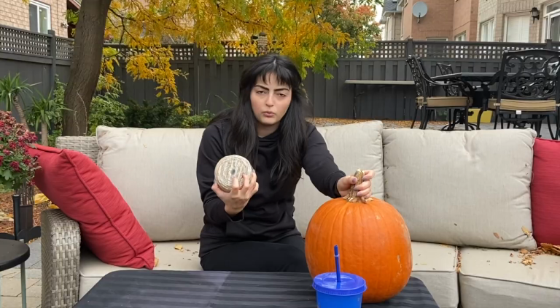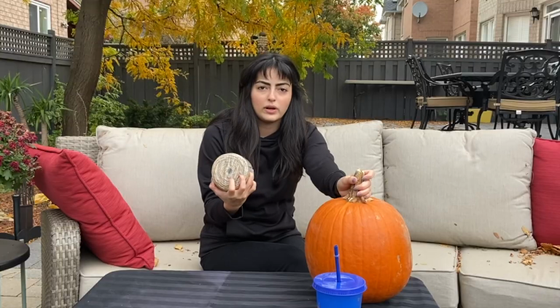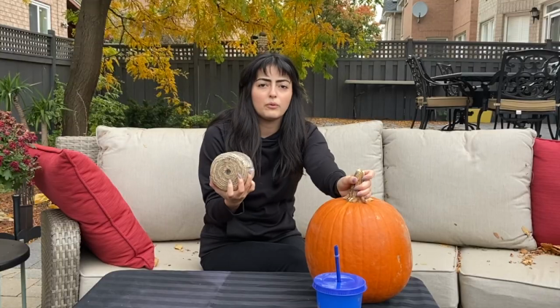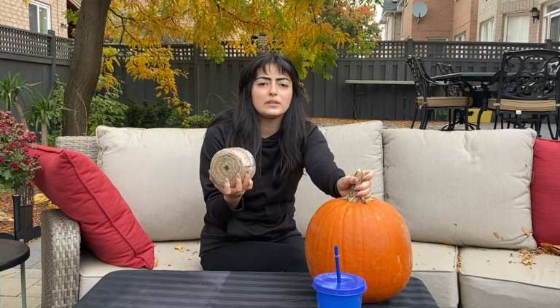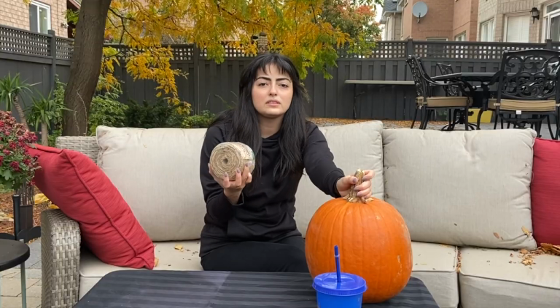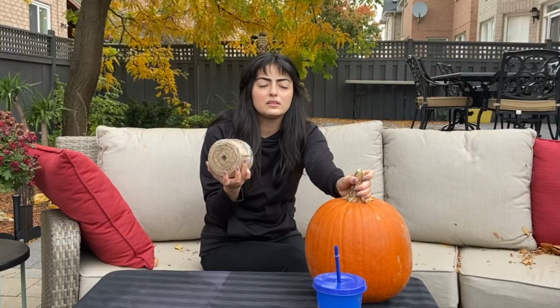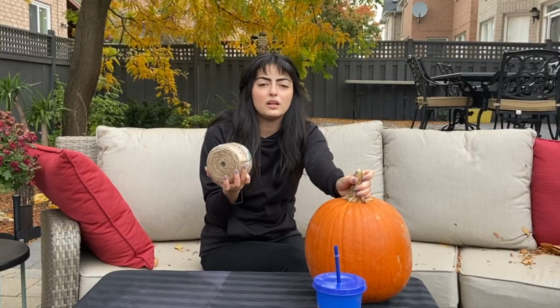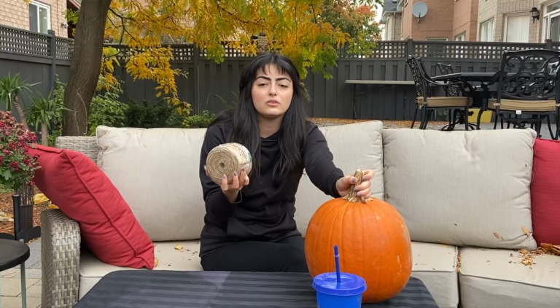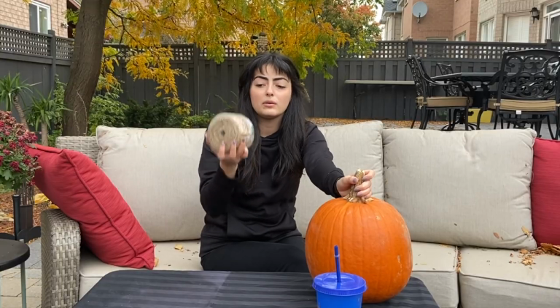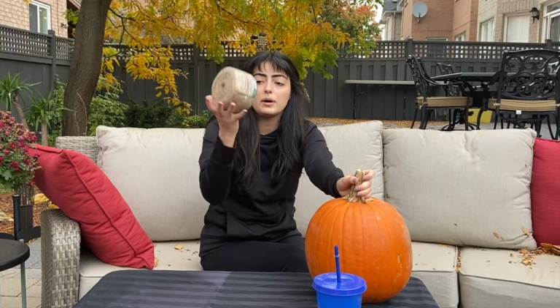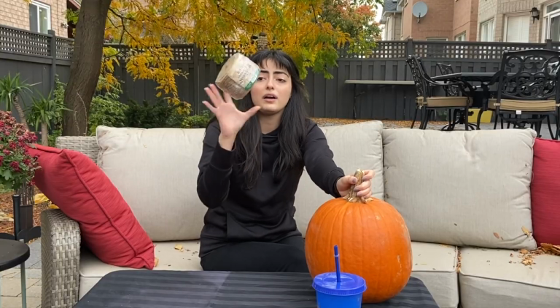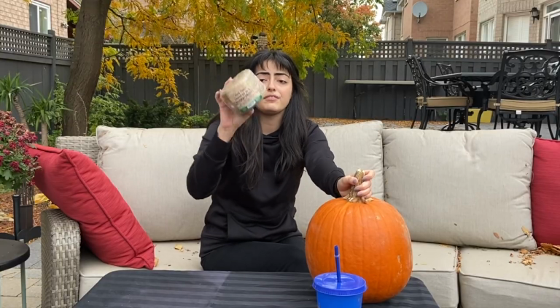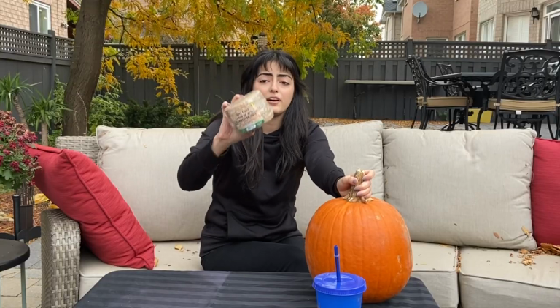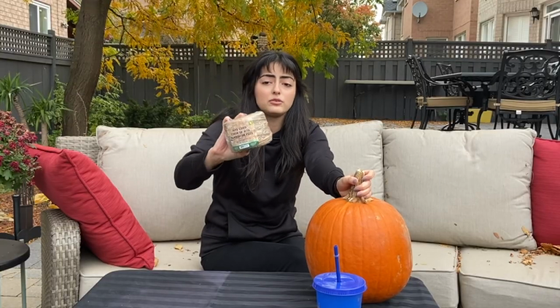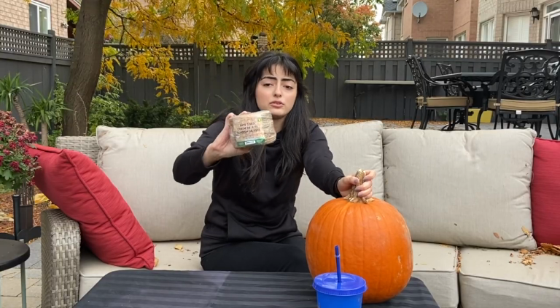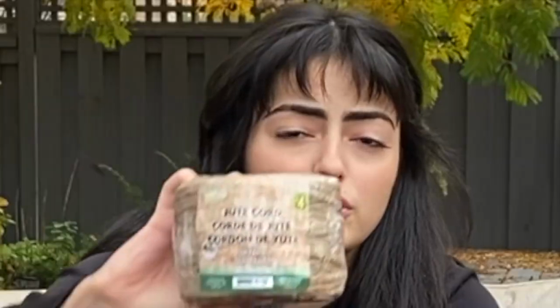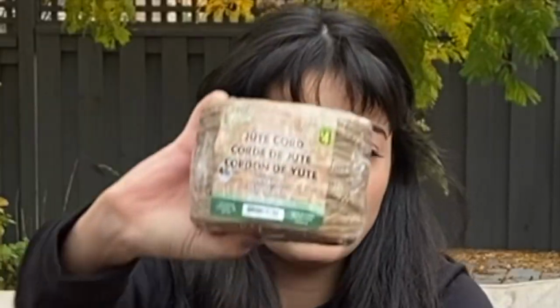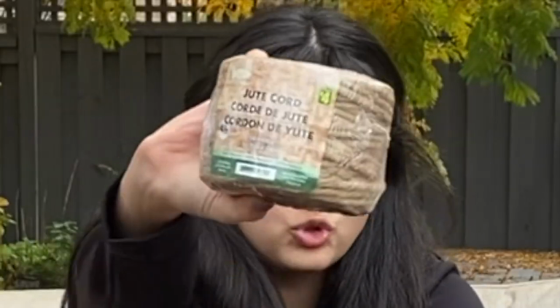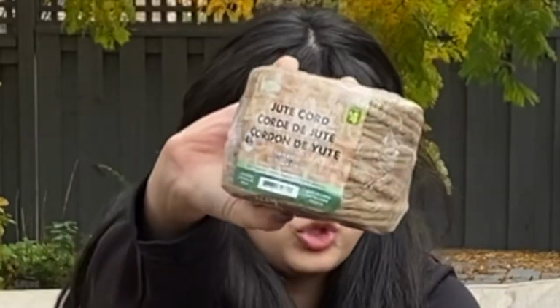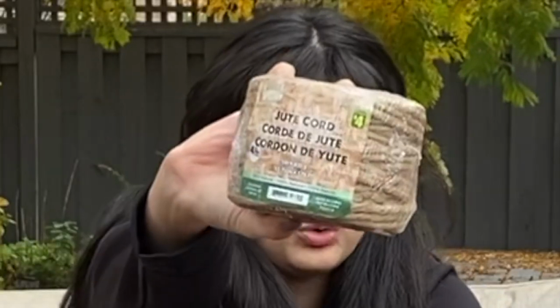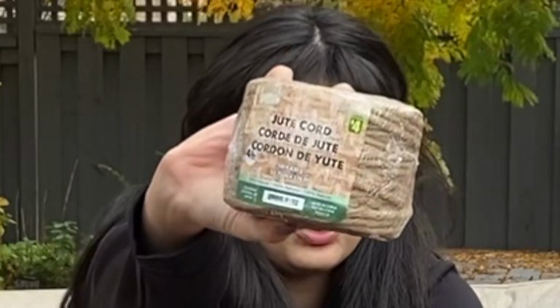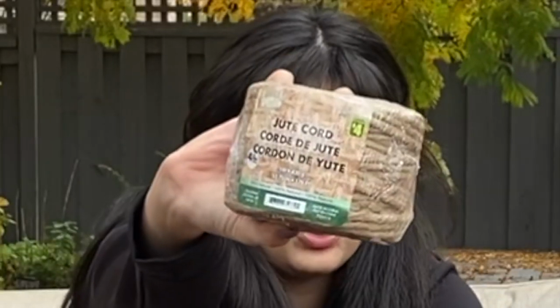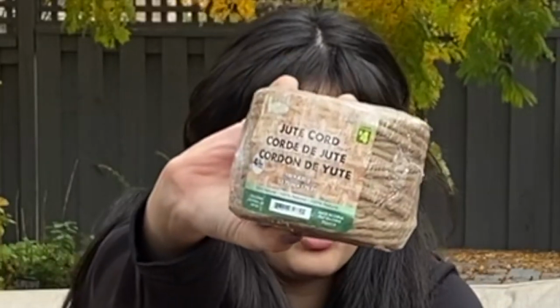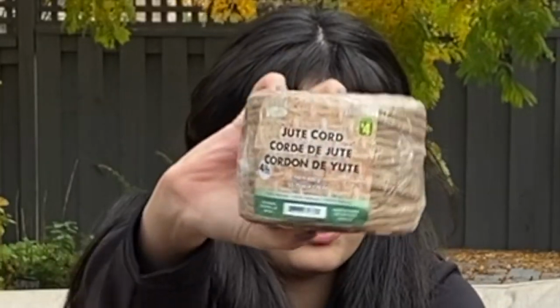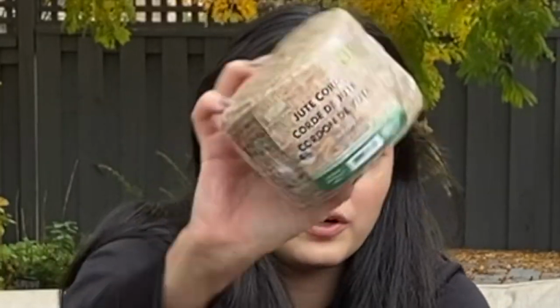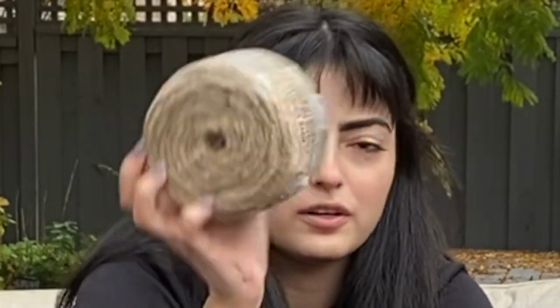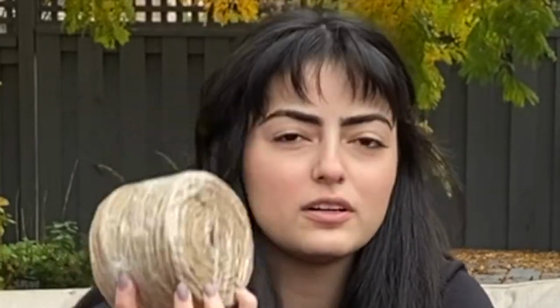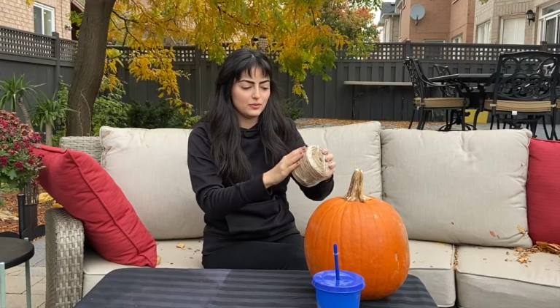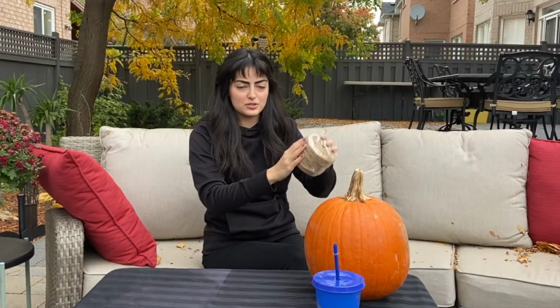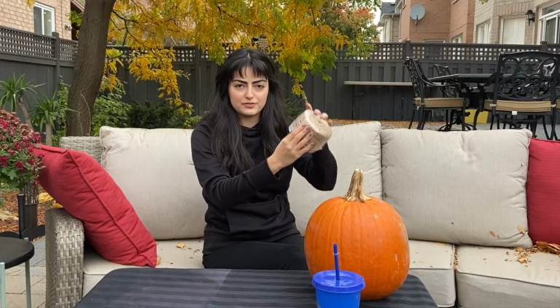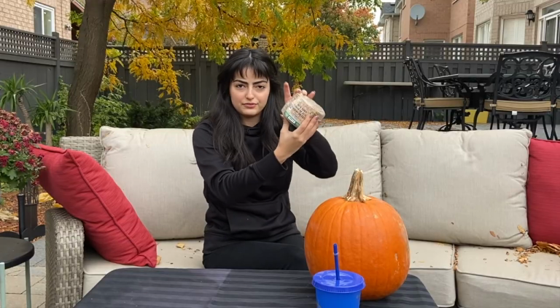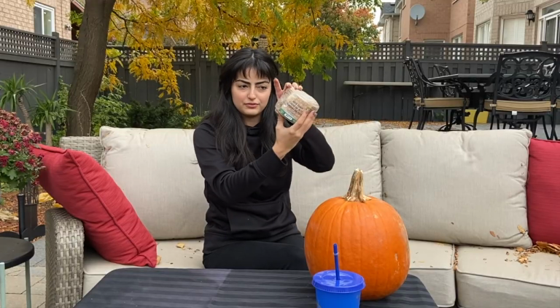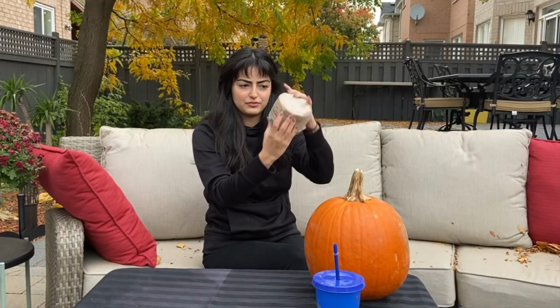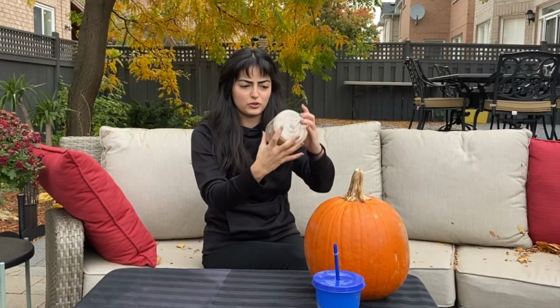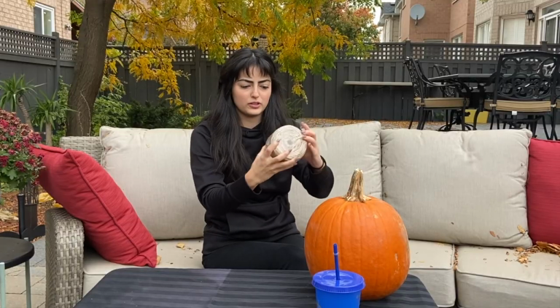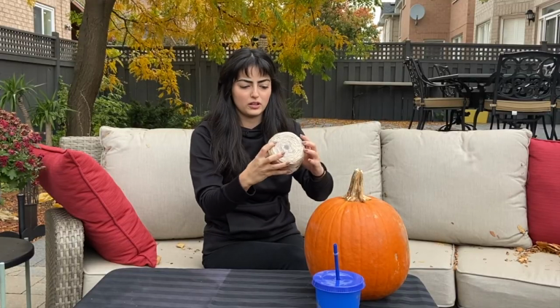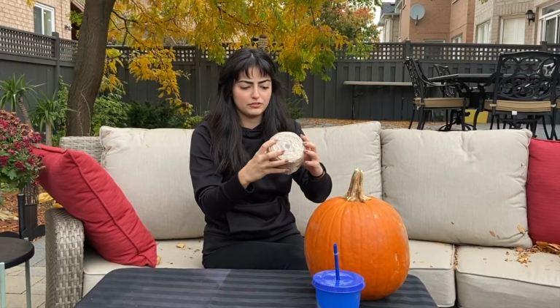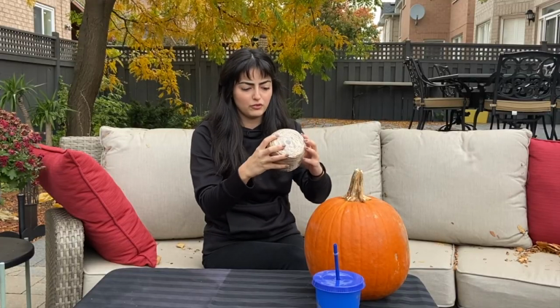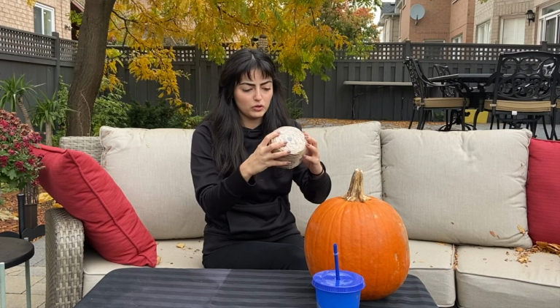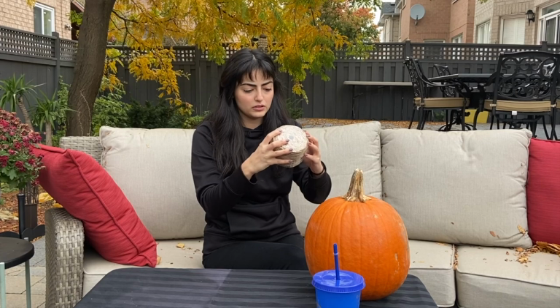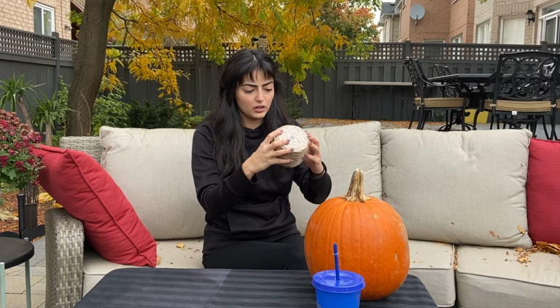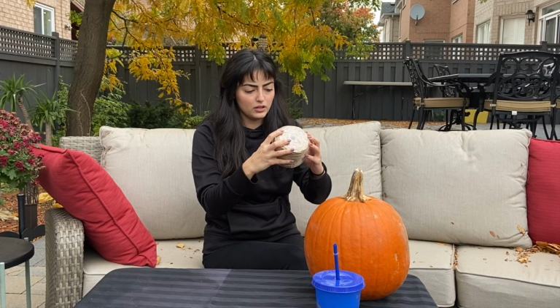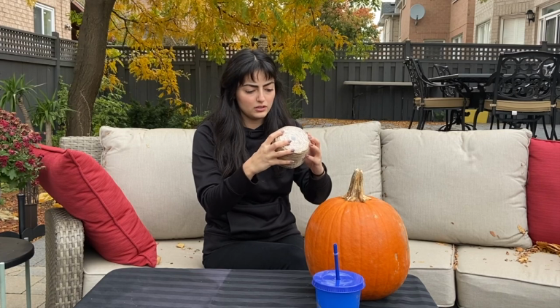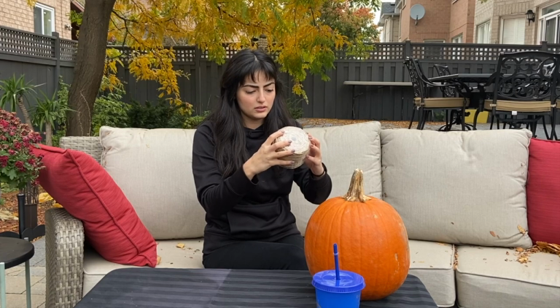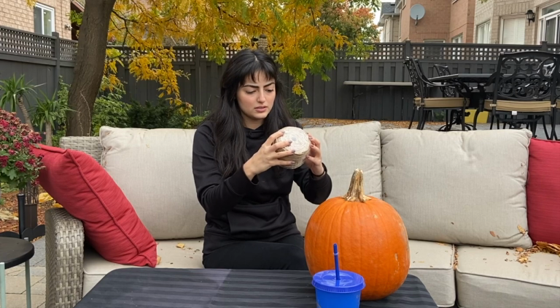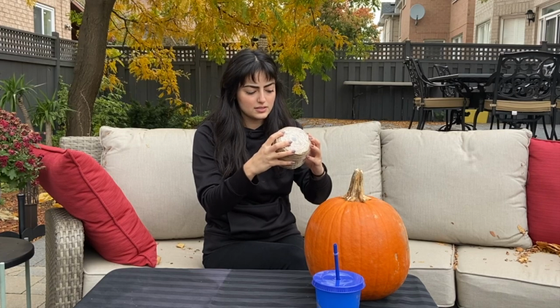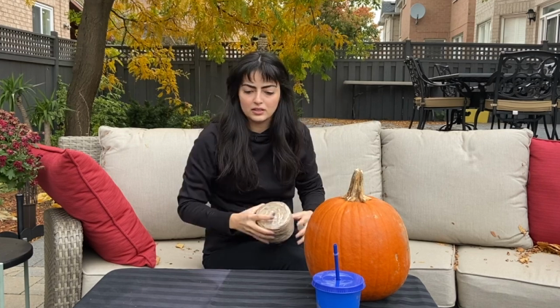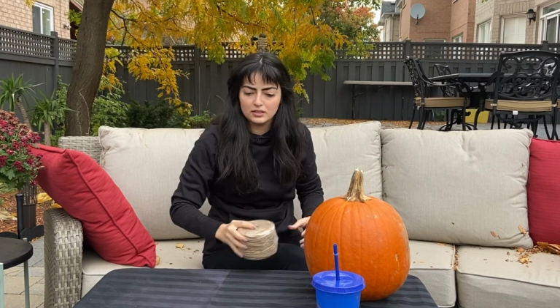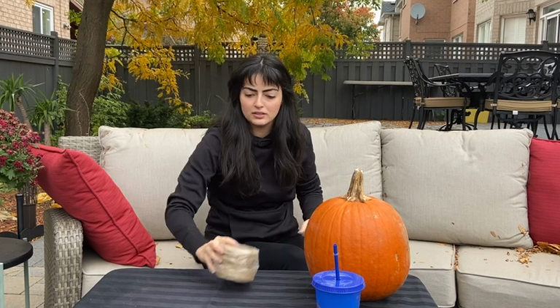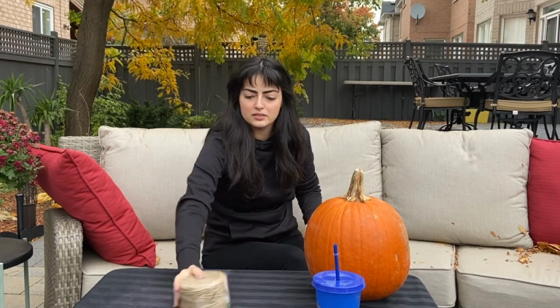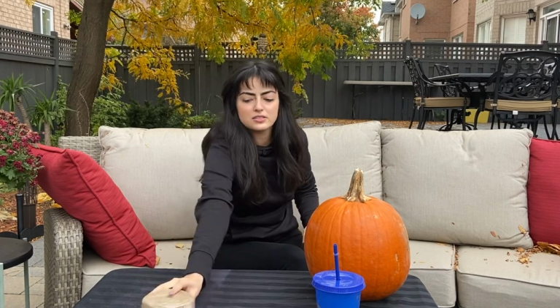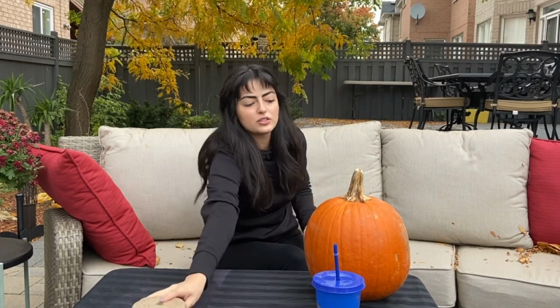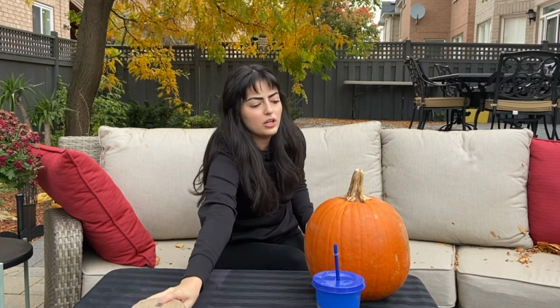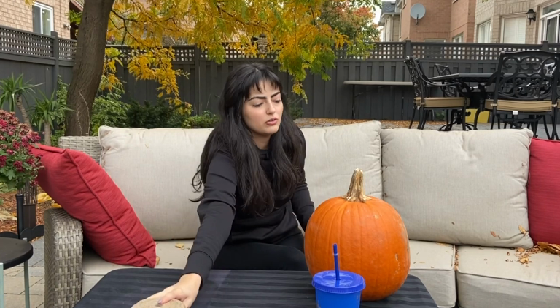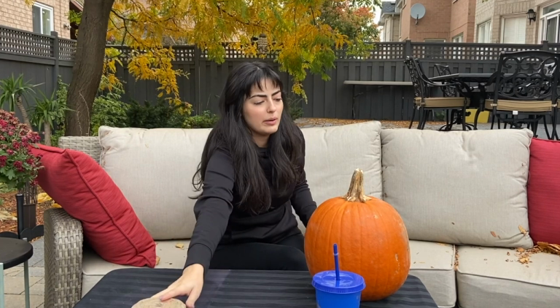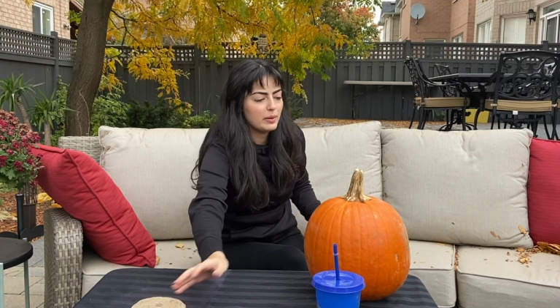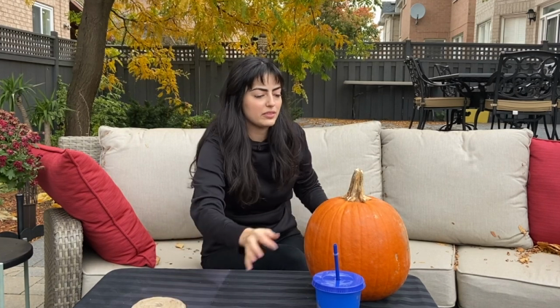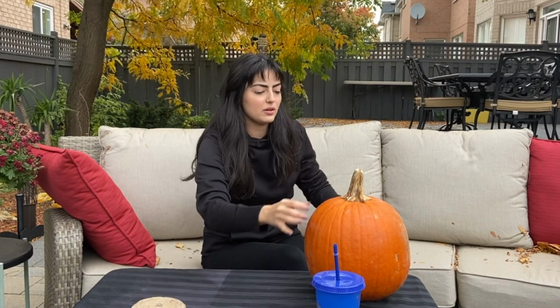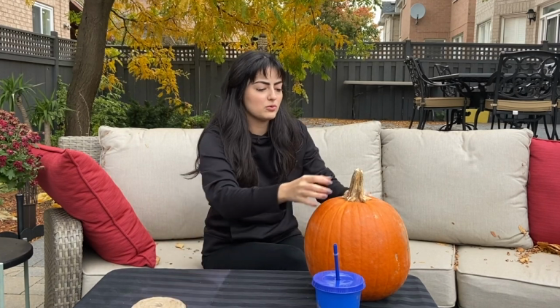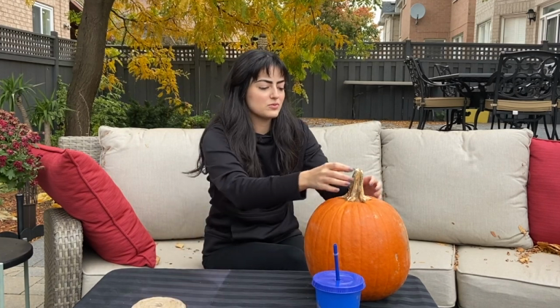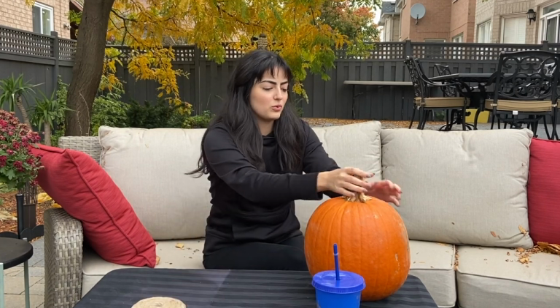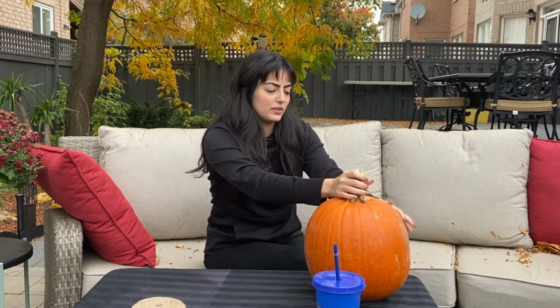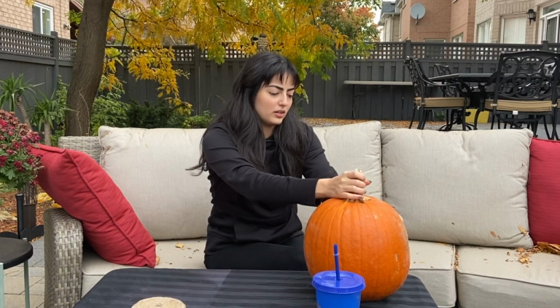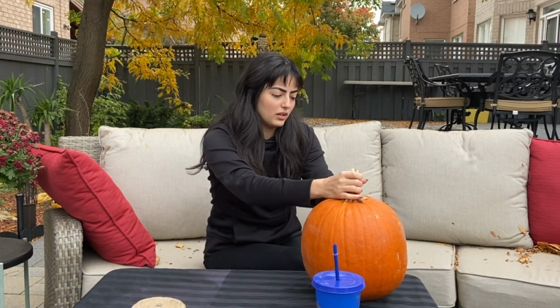When I went to Dollarama I found jute cord. It was four dollars? It was Dollarama, I thought it was one dollar.